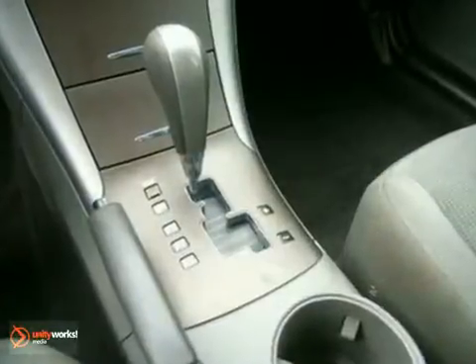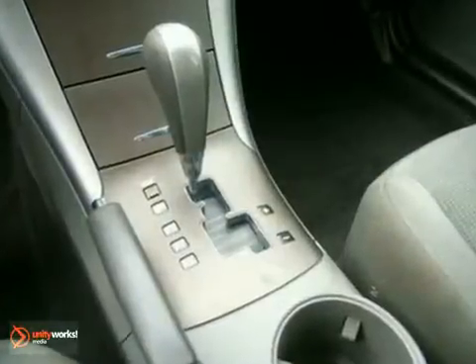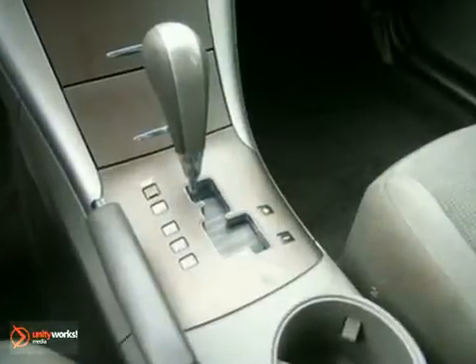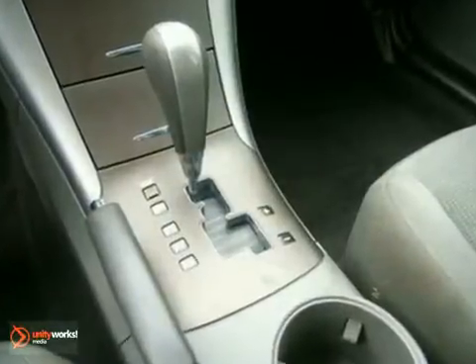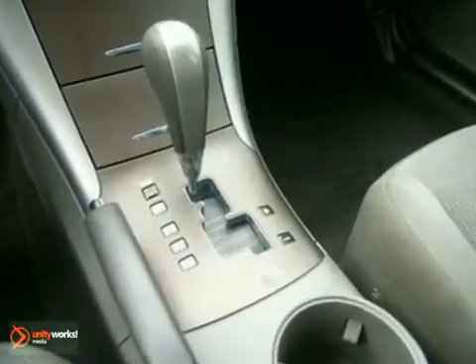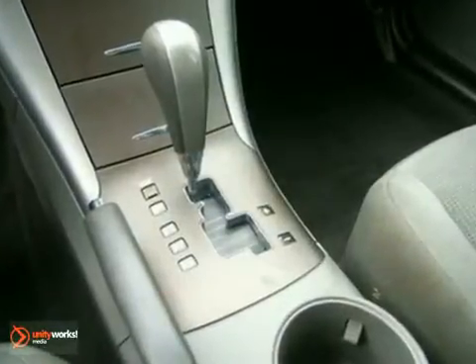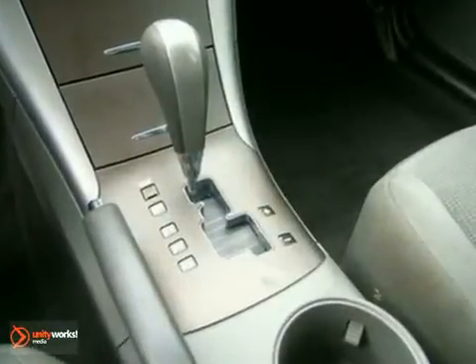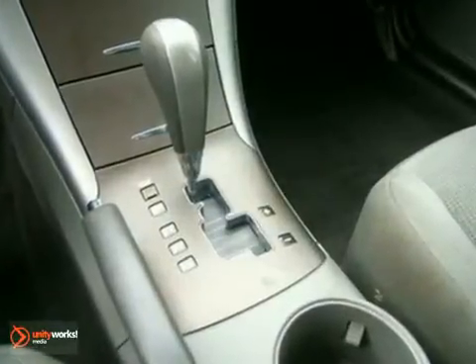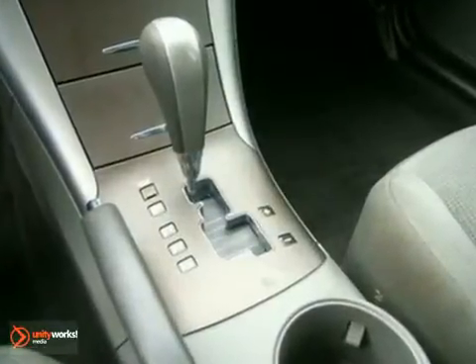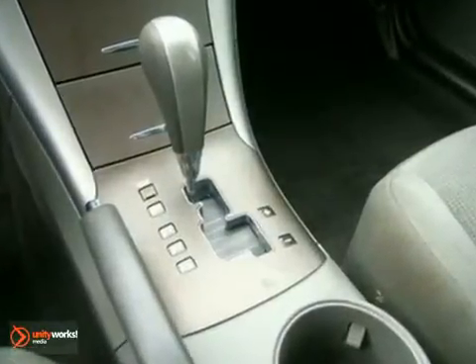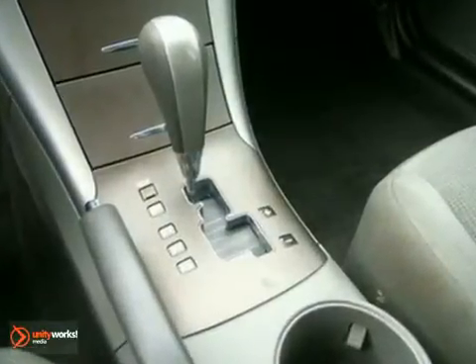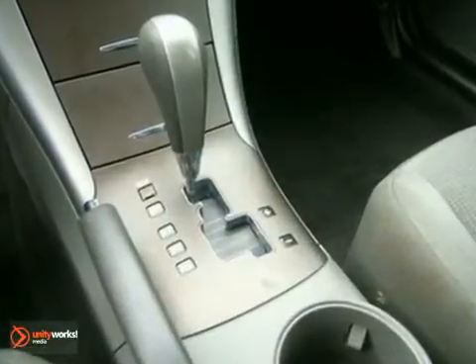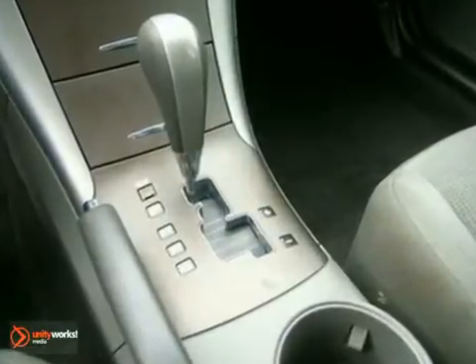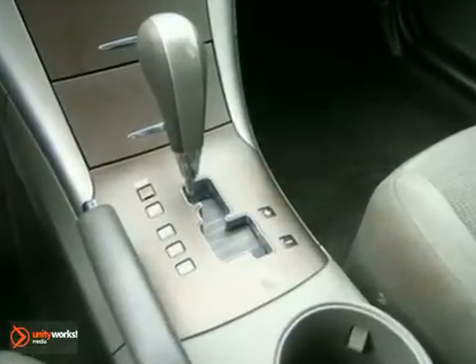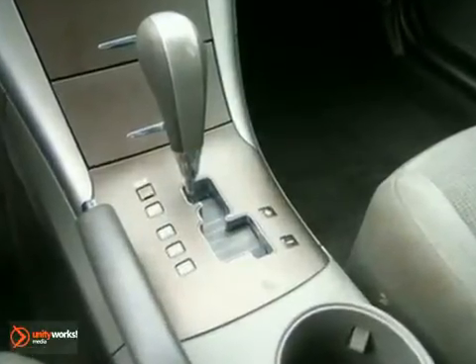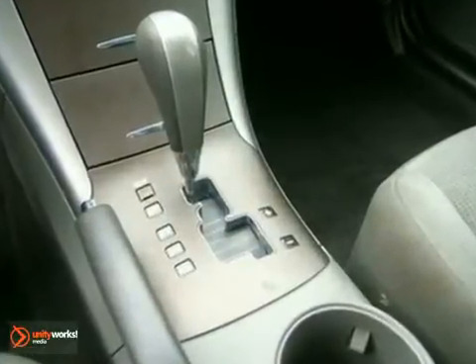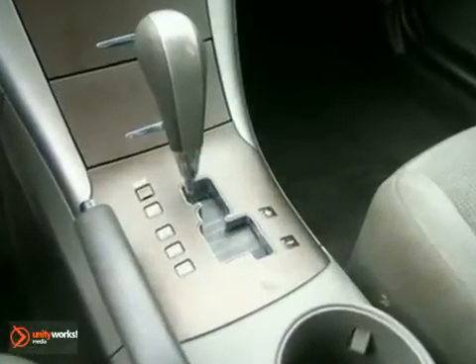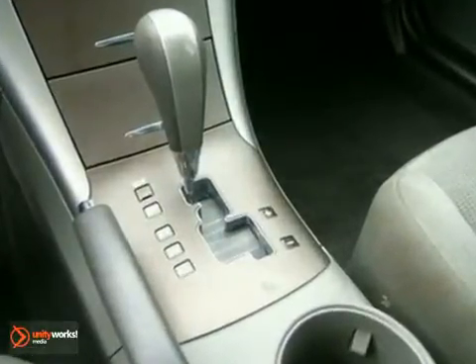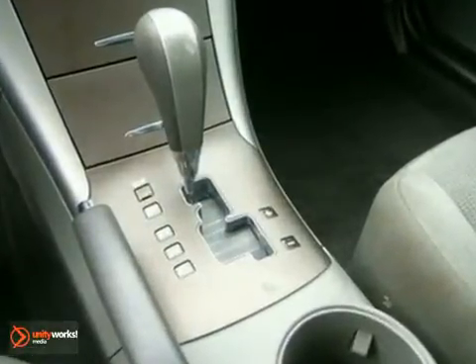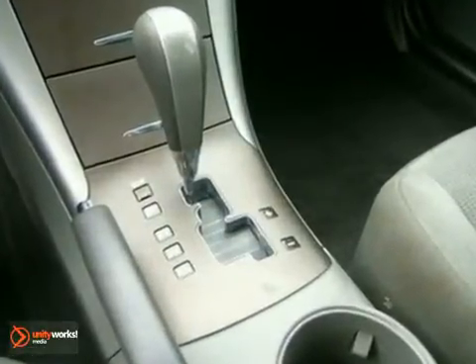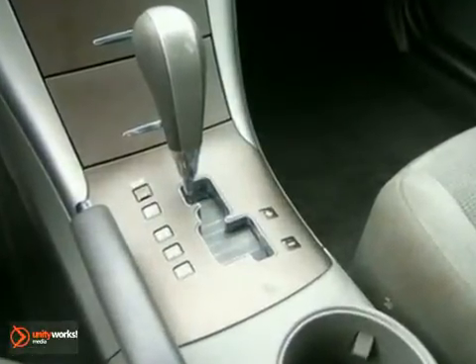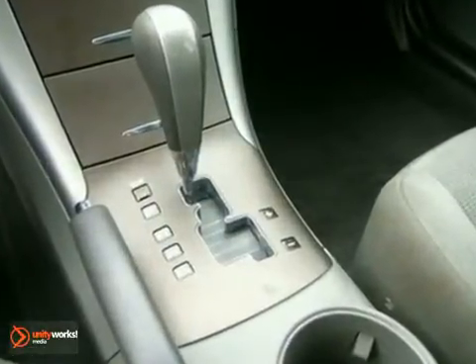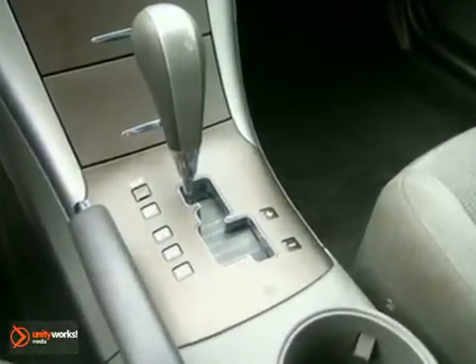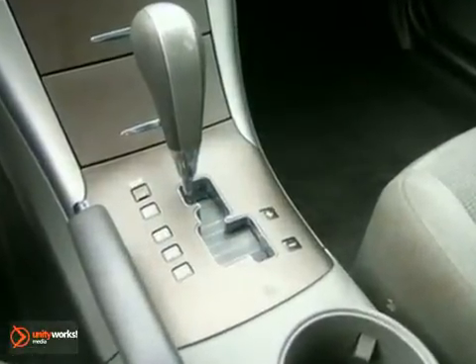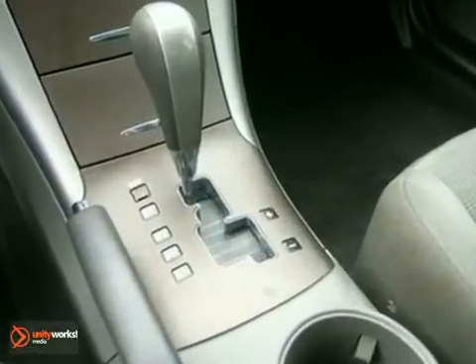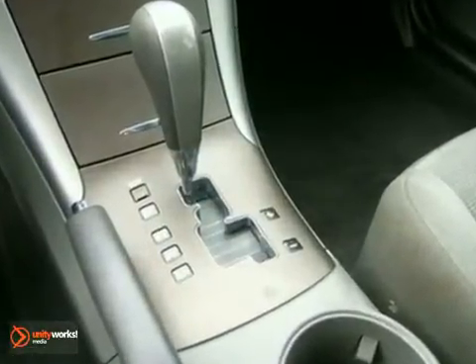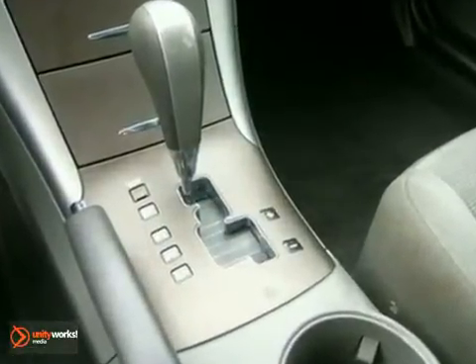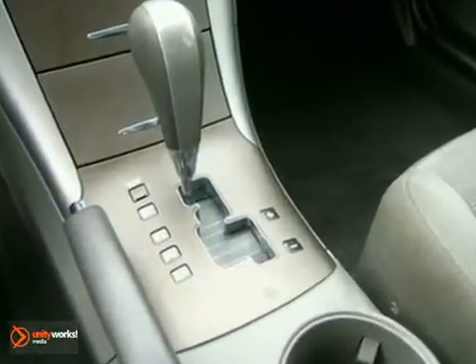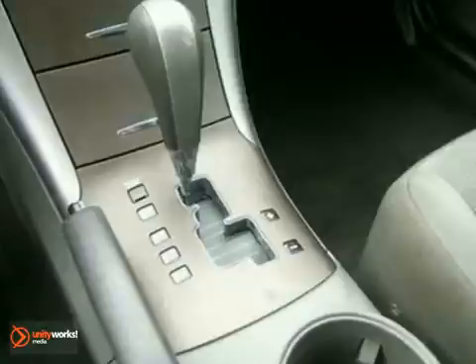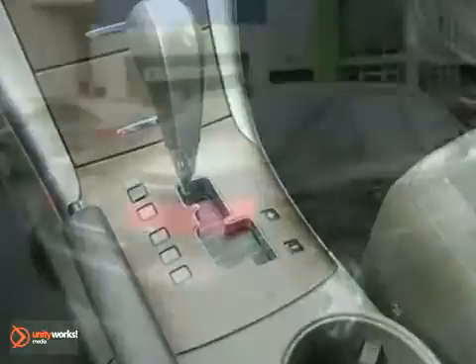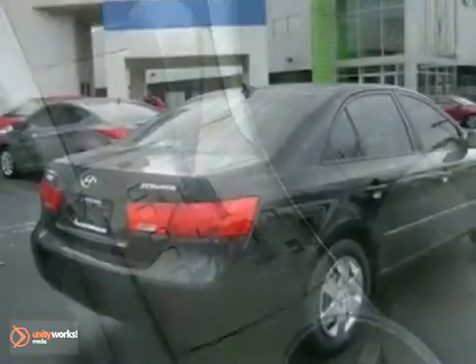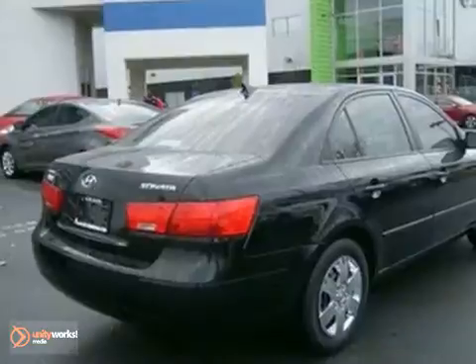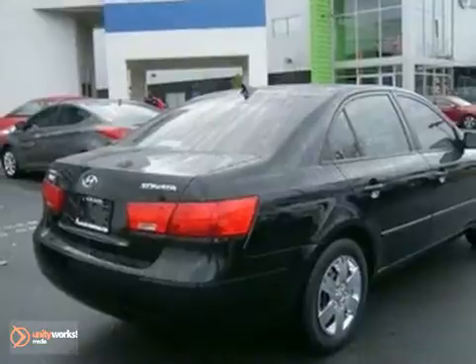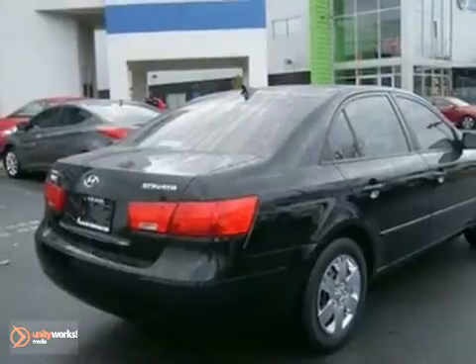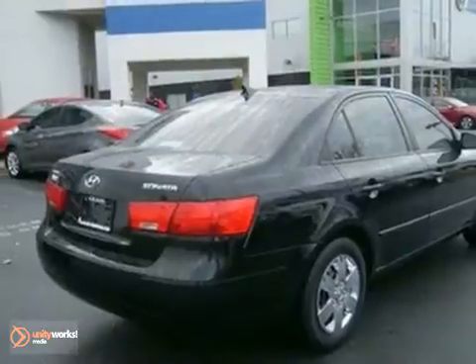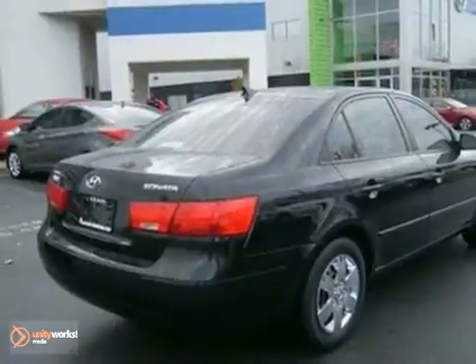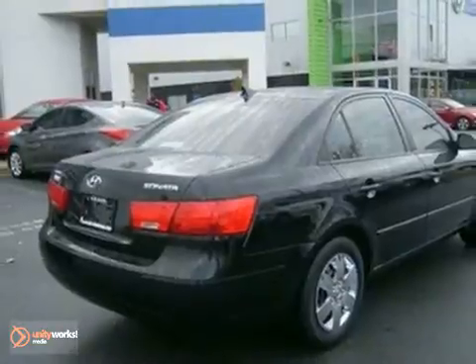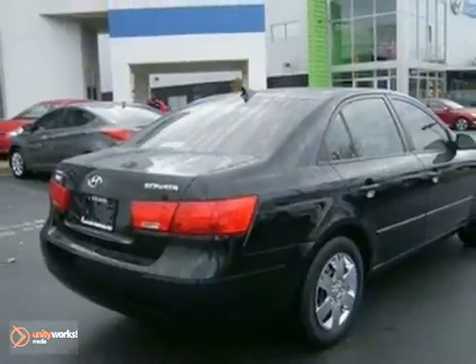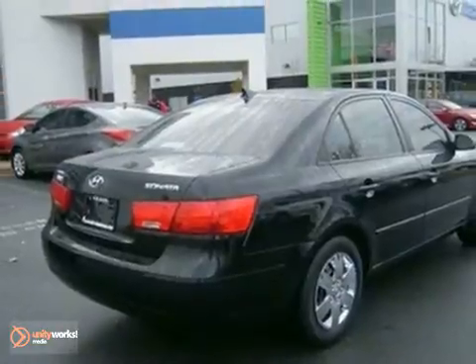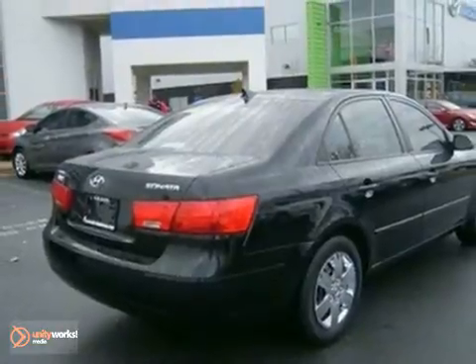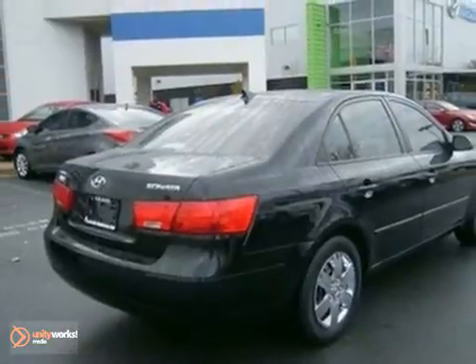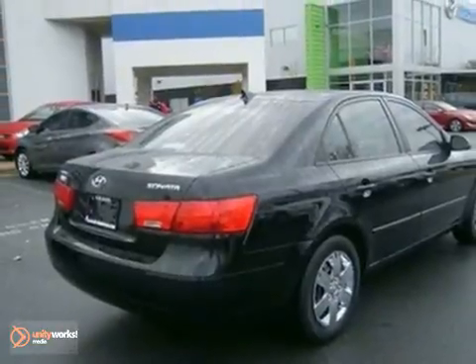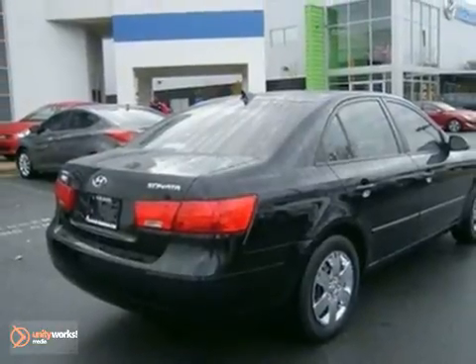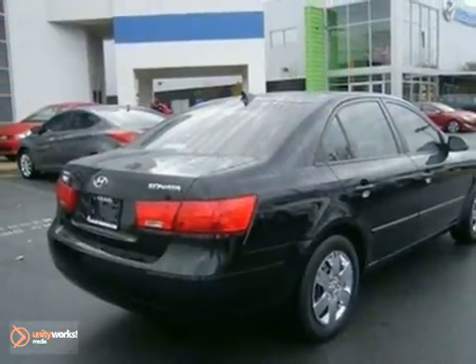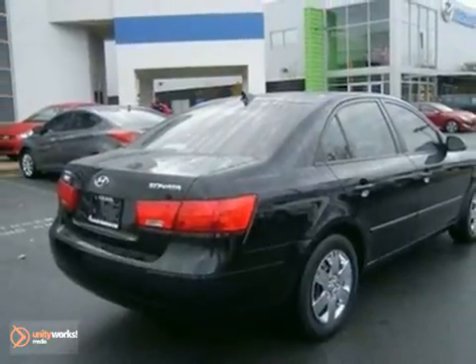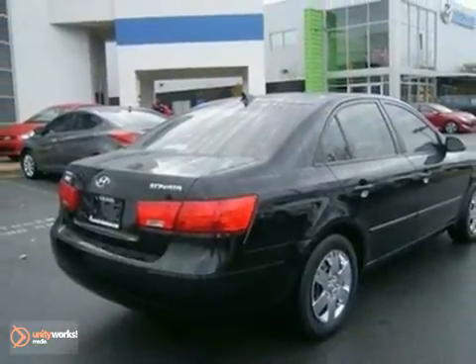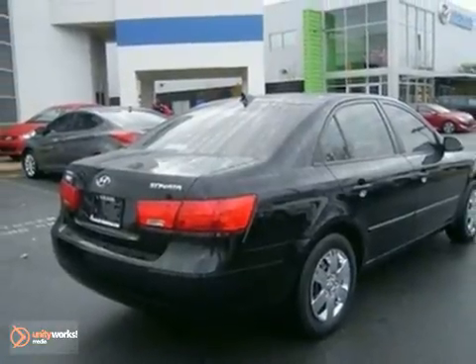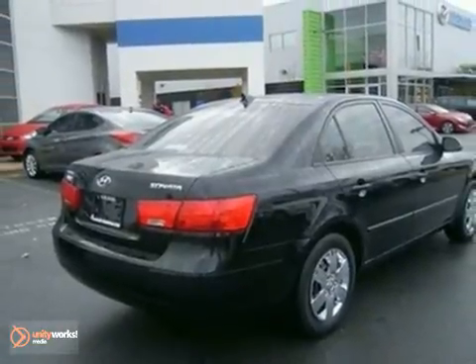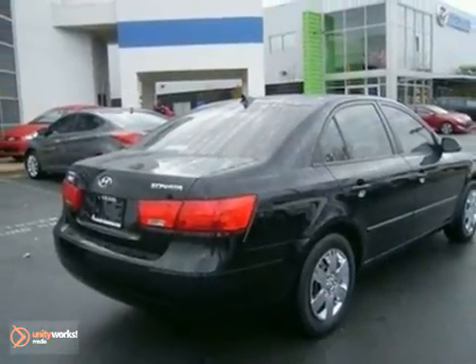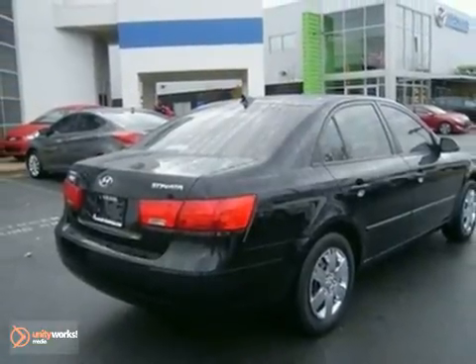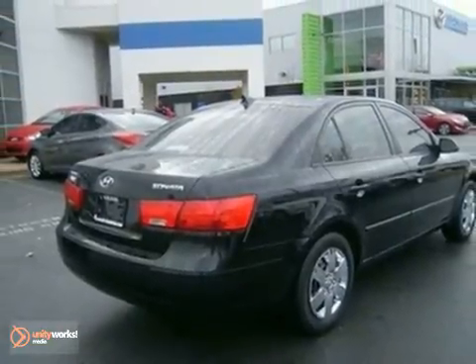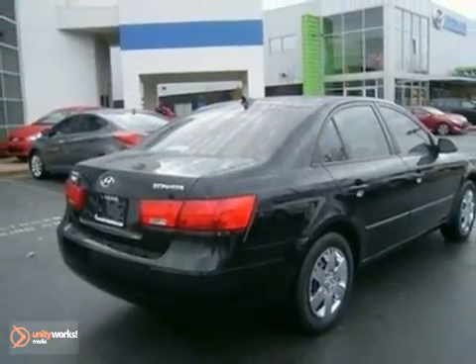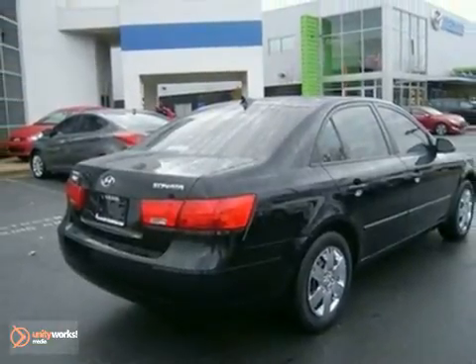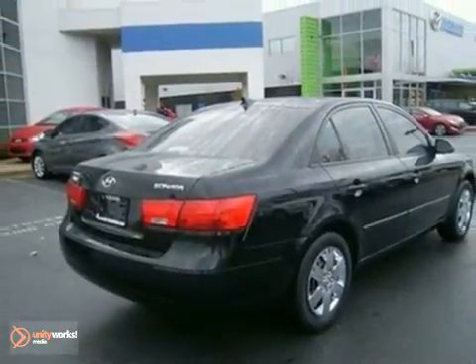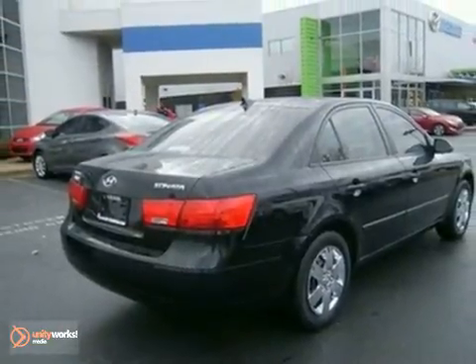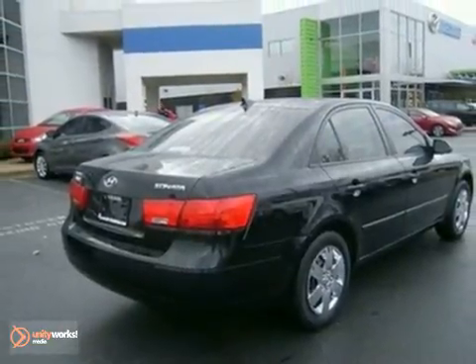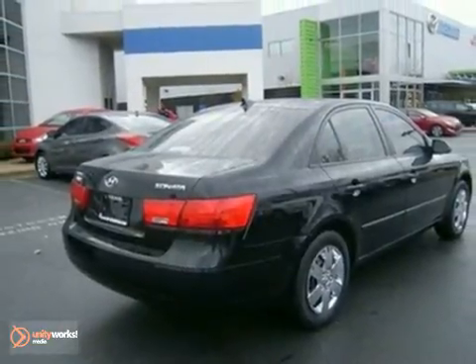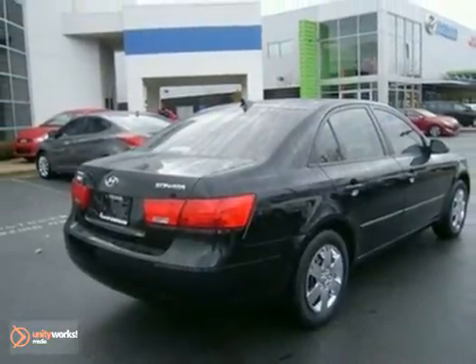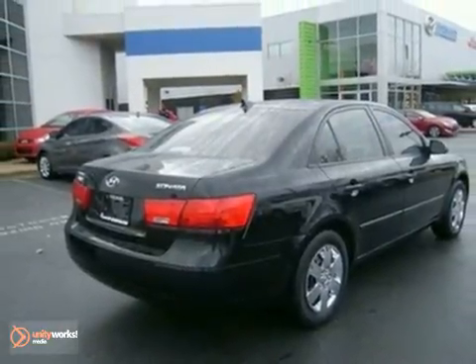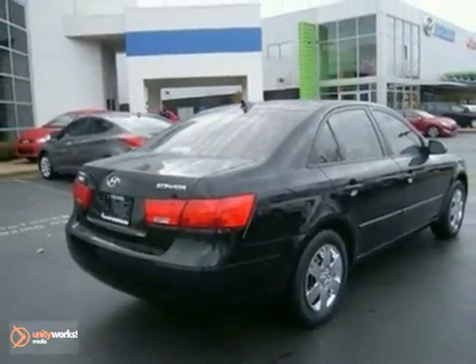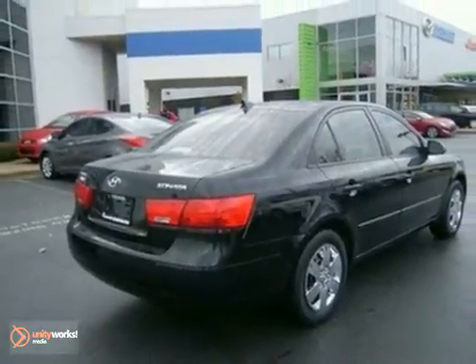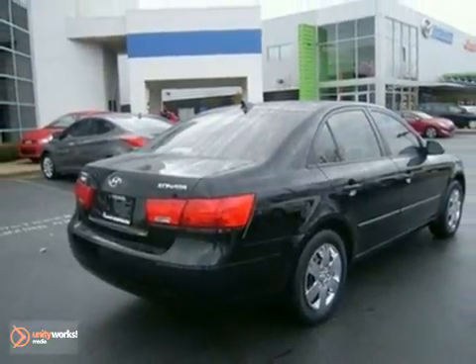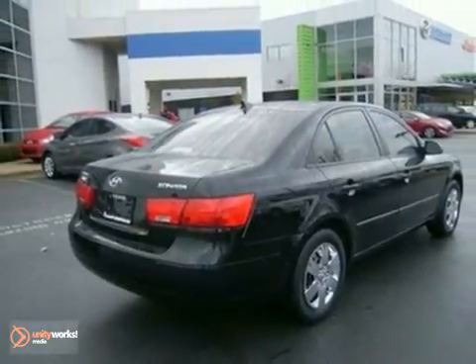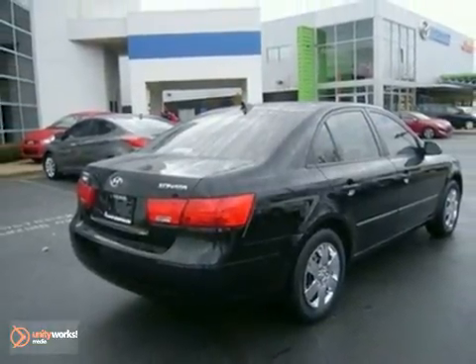Attractive good looks, numerous features, and price thousands less than its competitors. Test drive this do-it-all Sonata today.